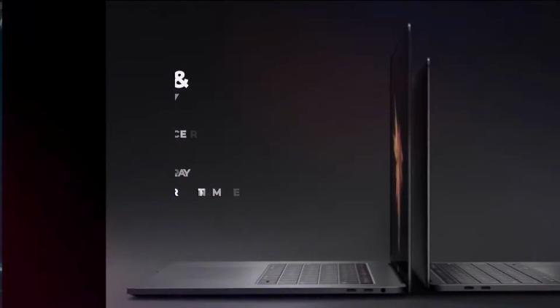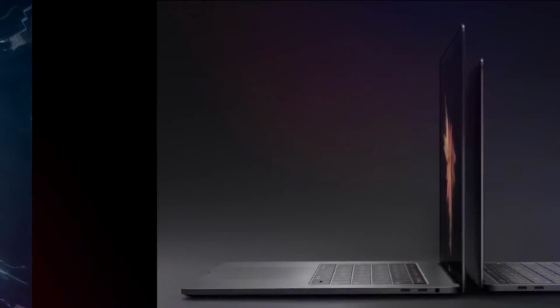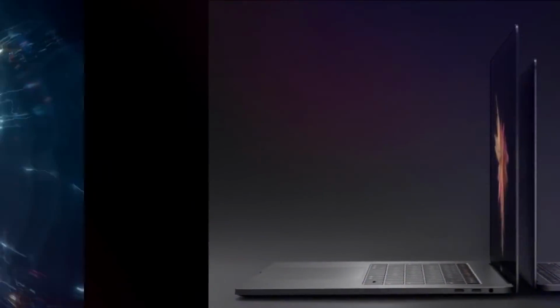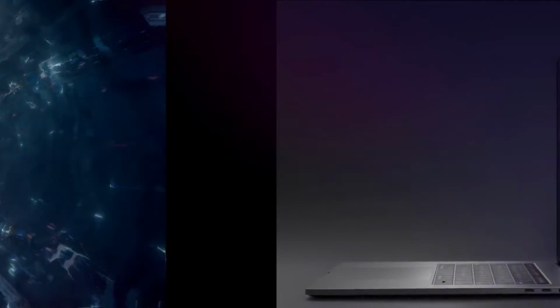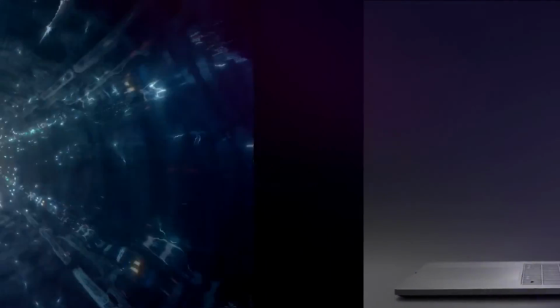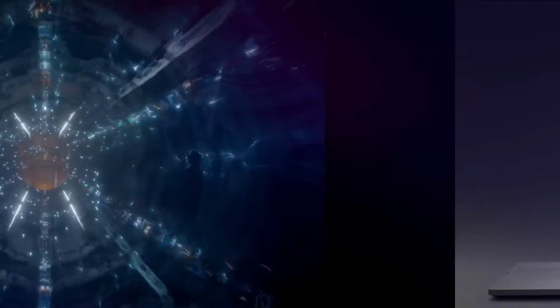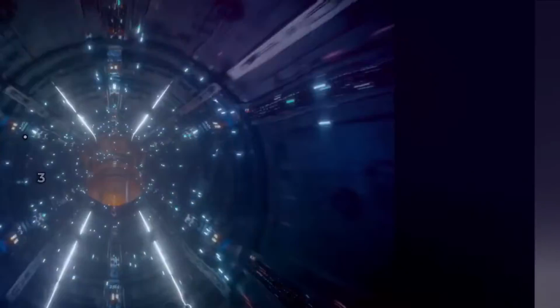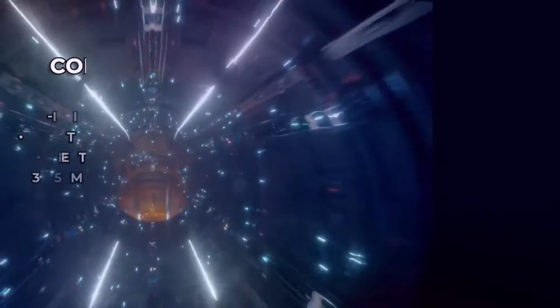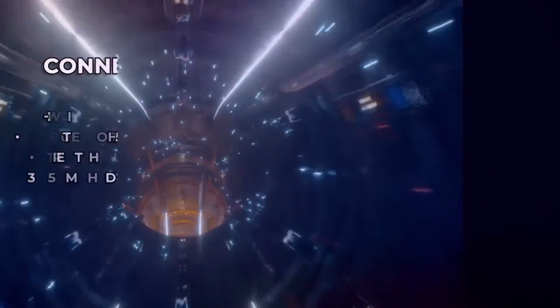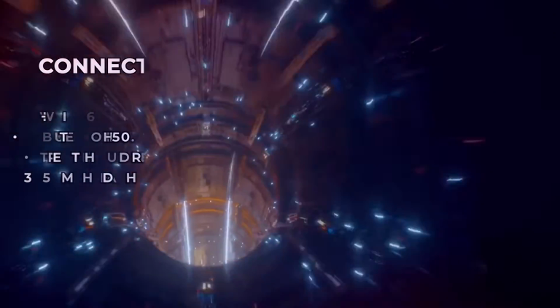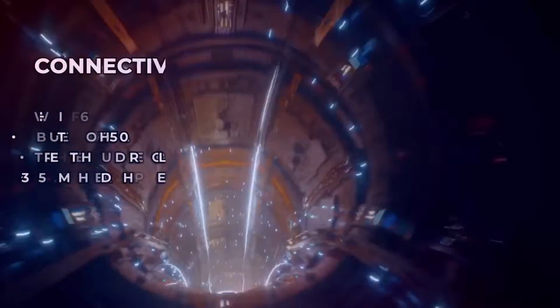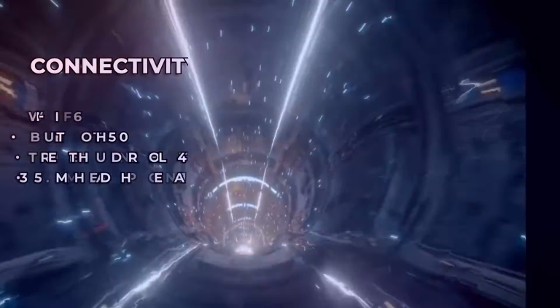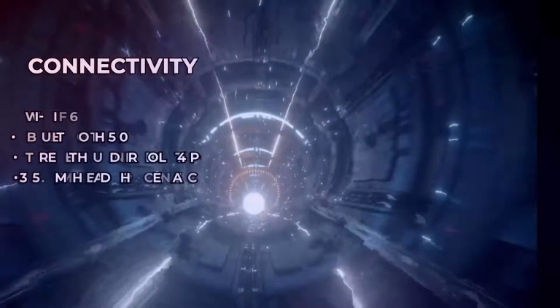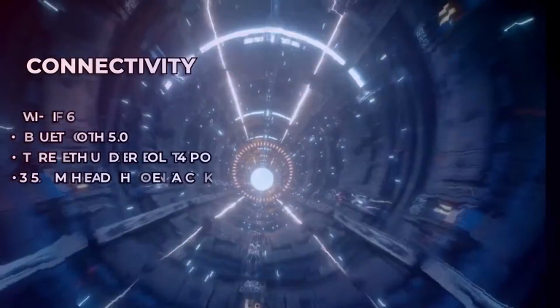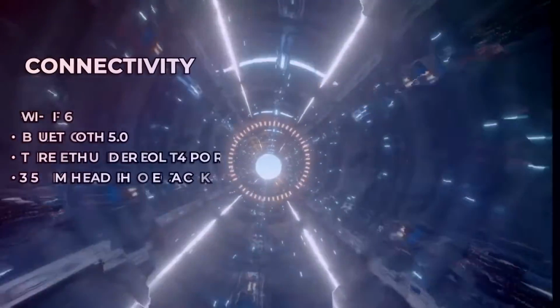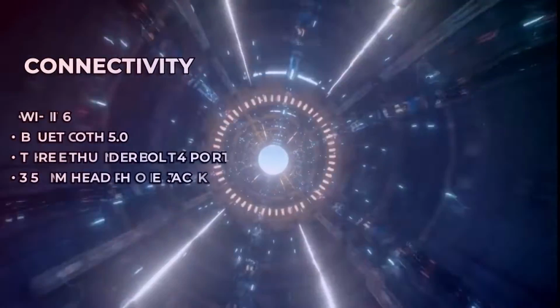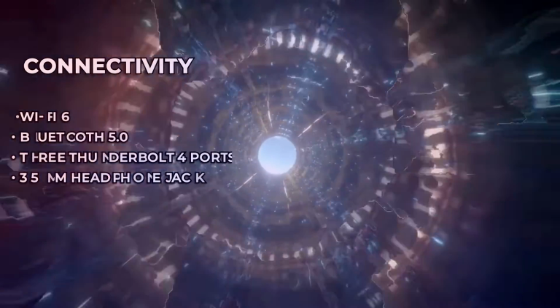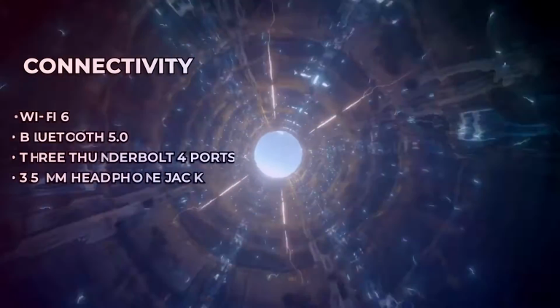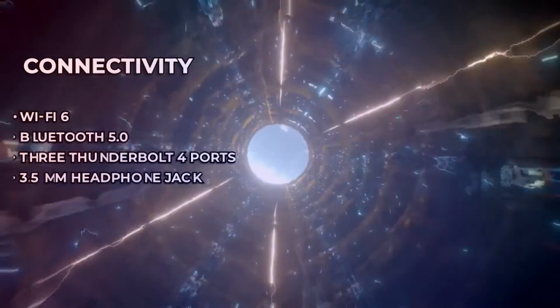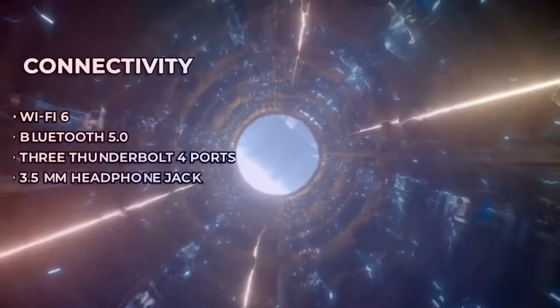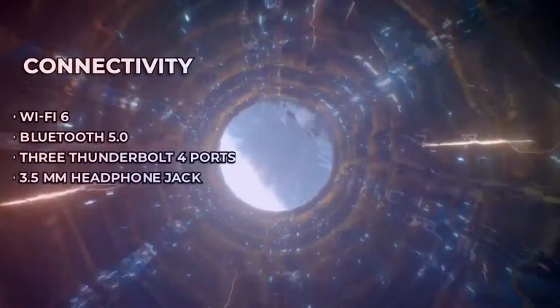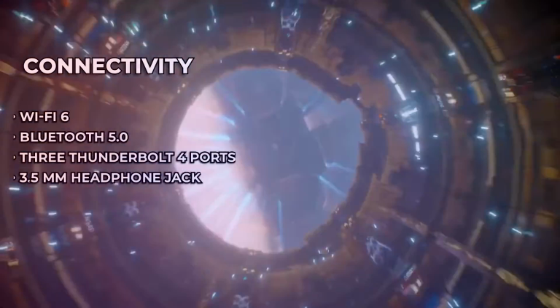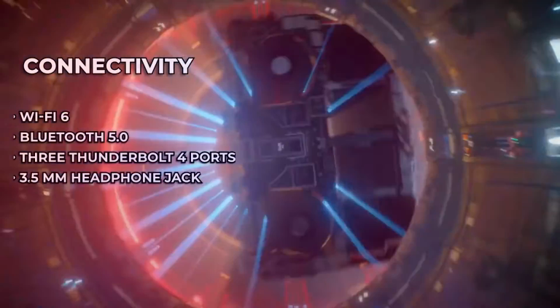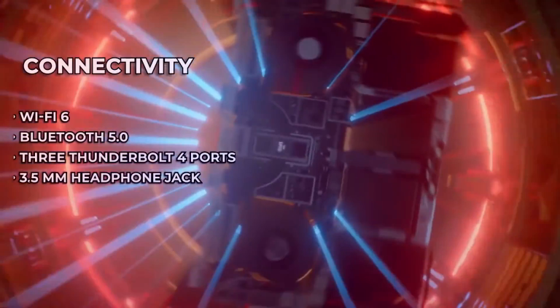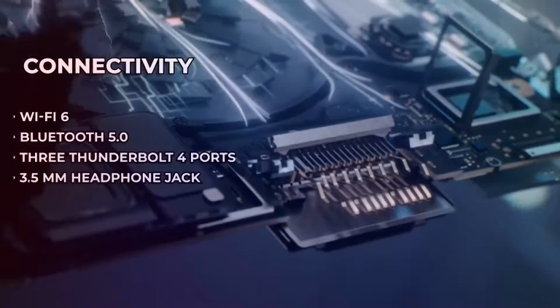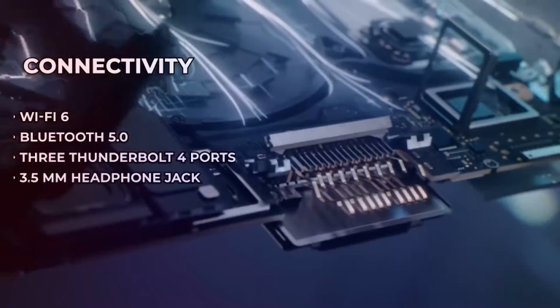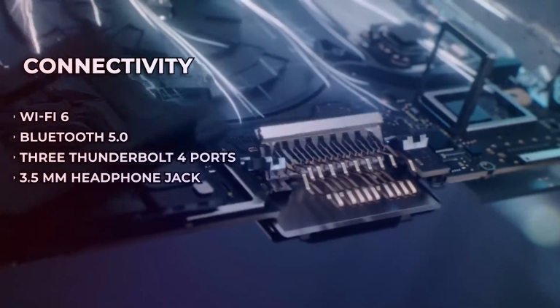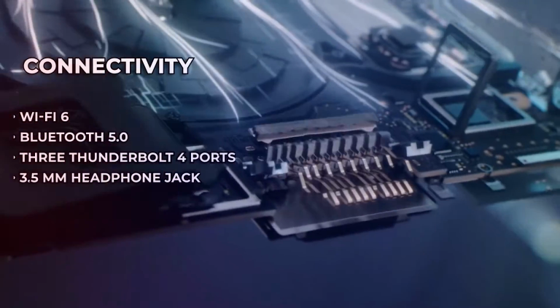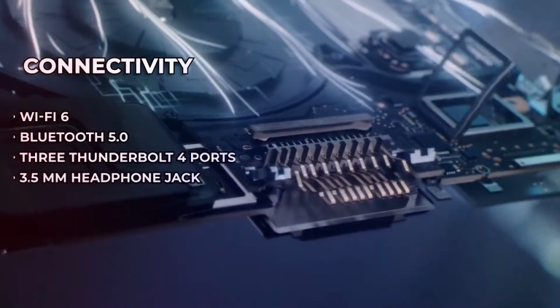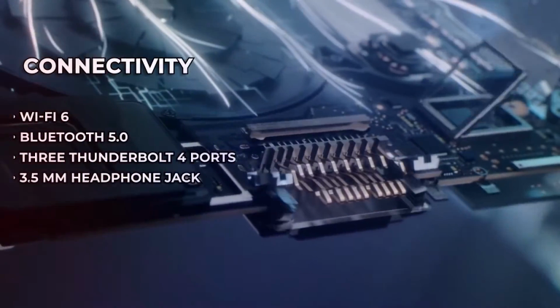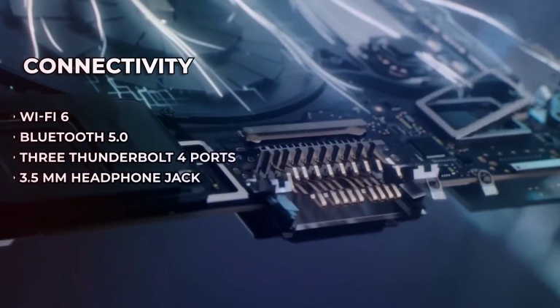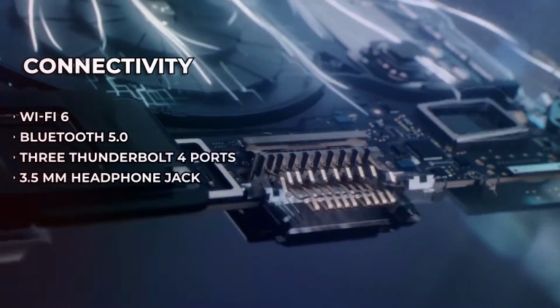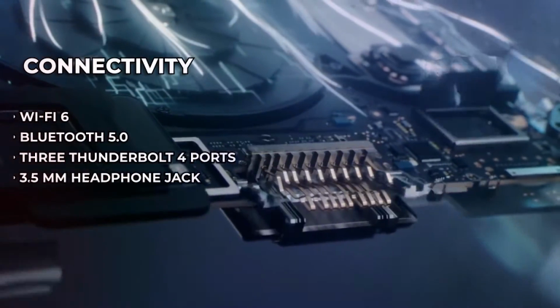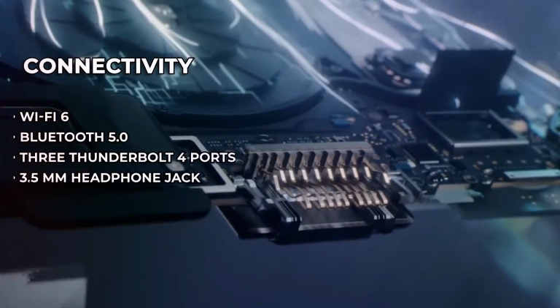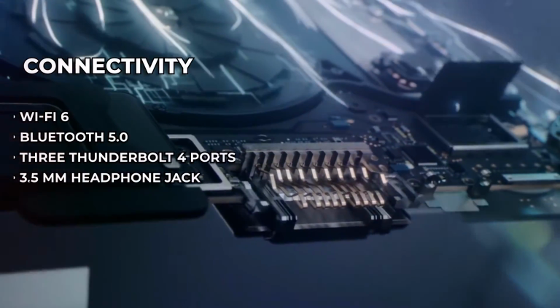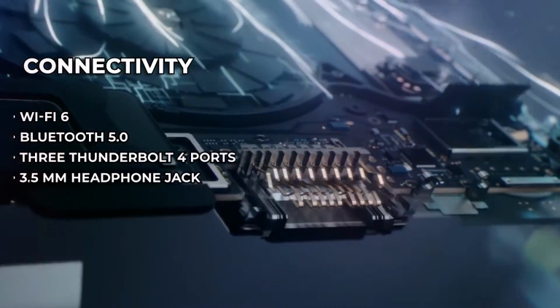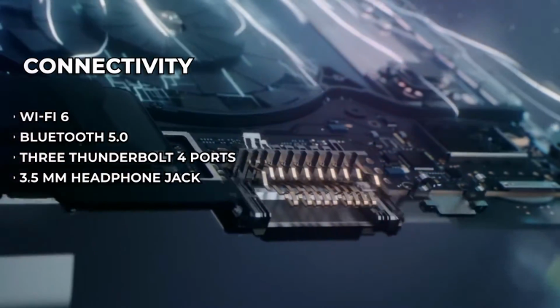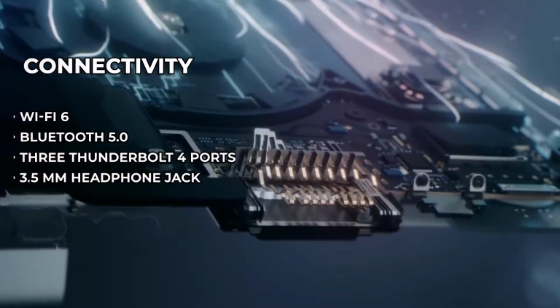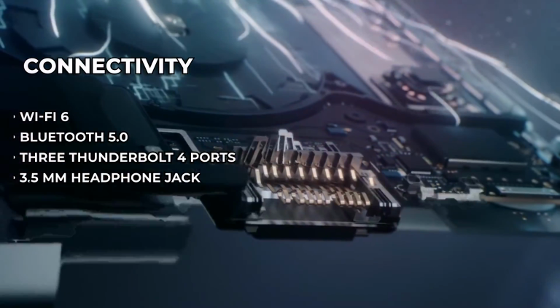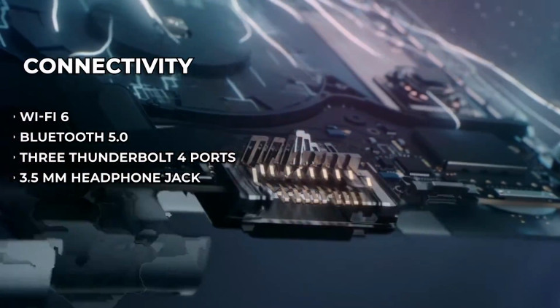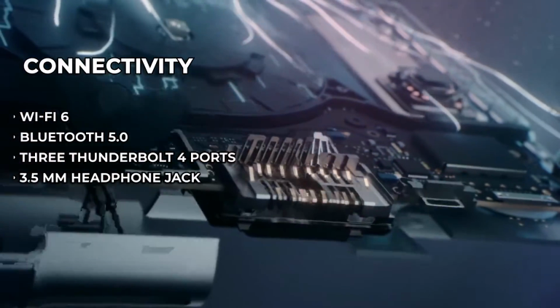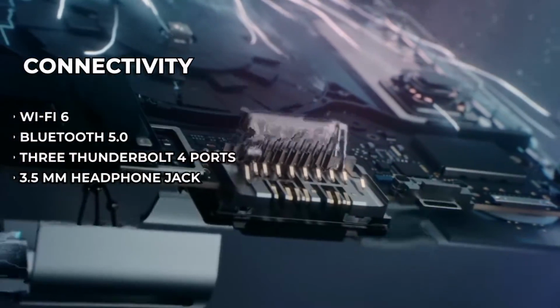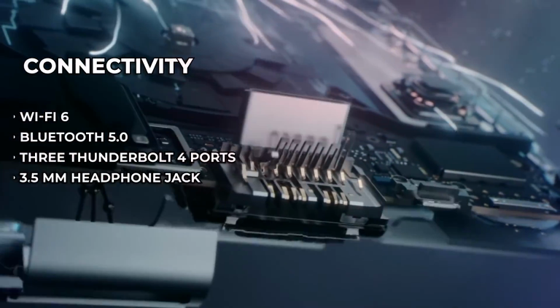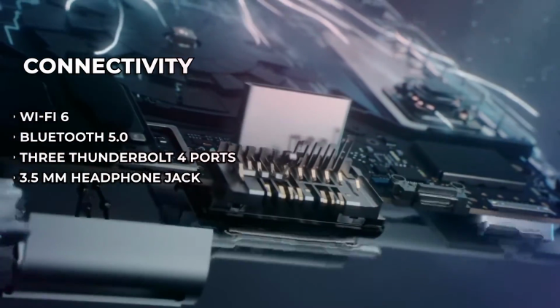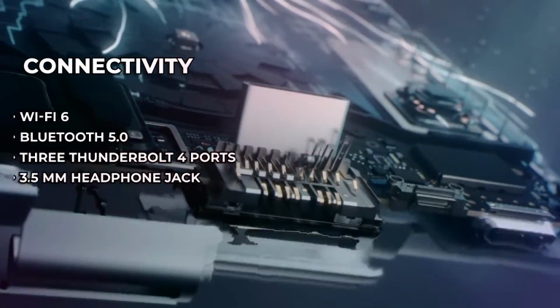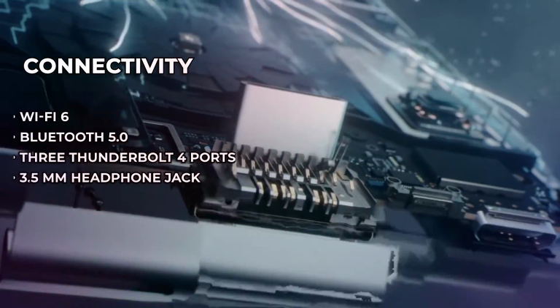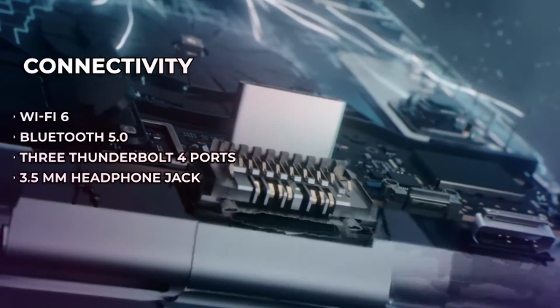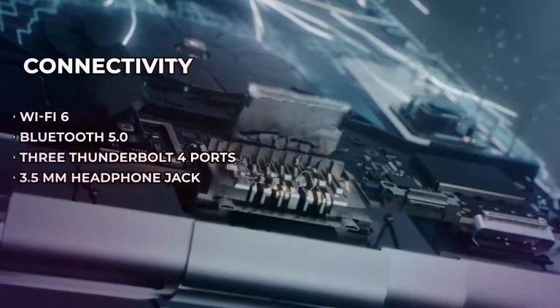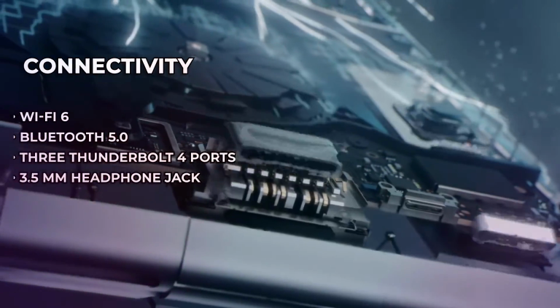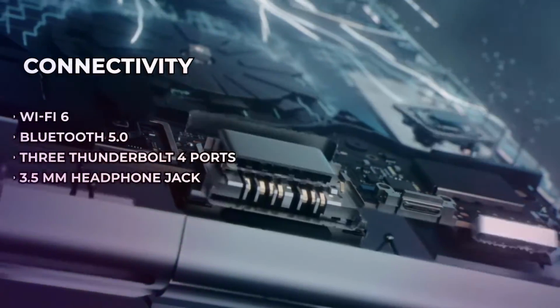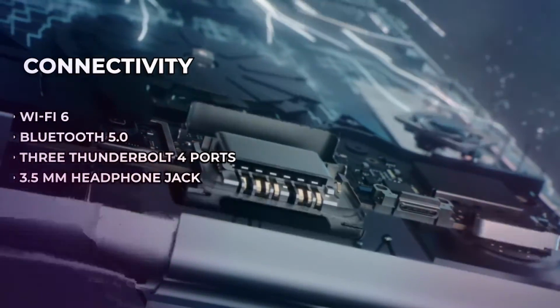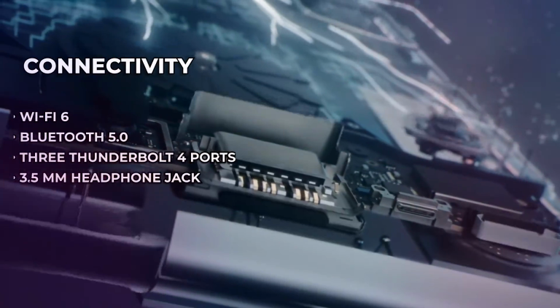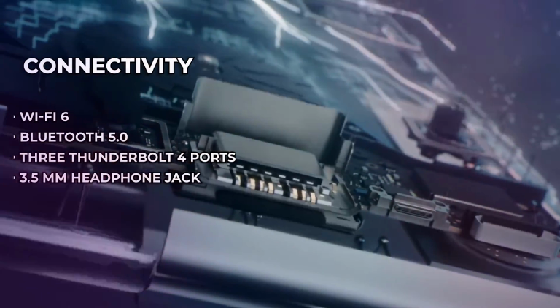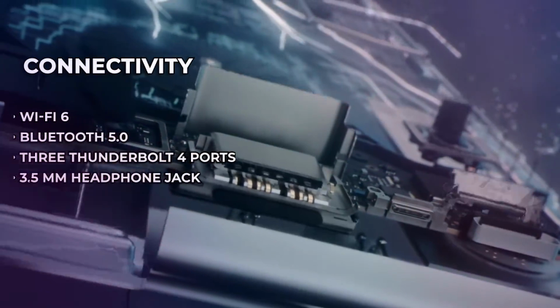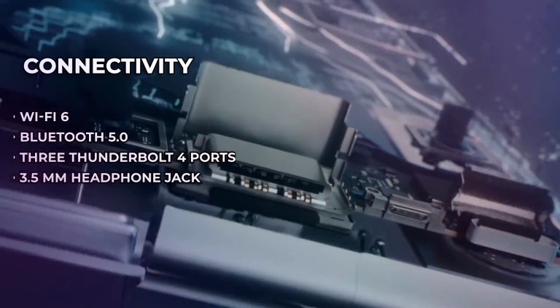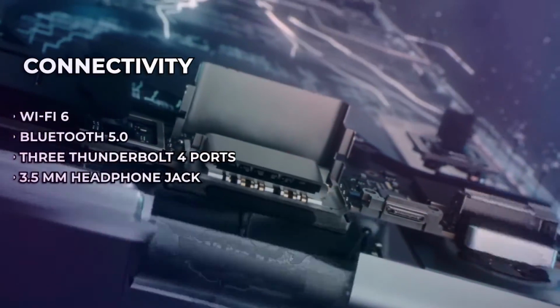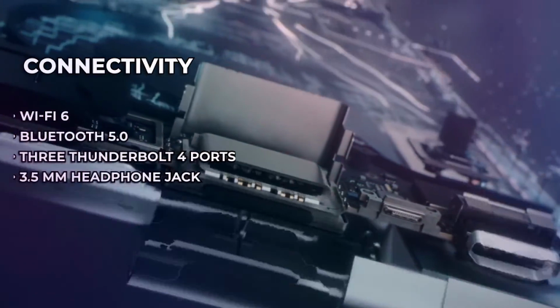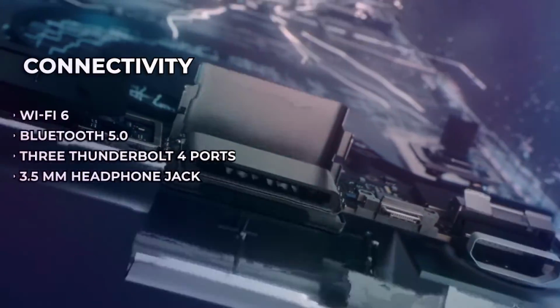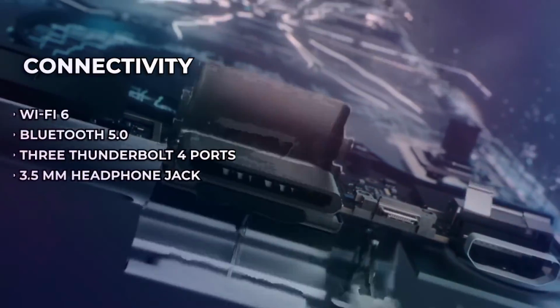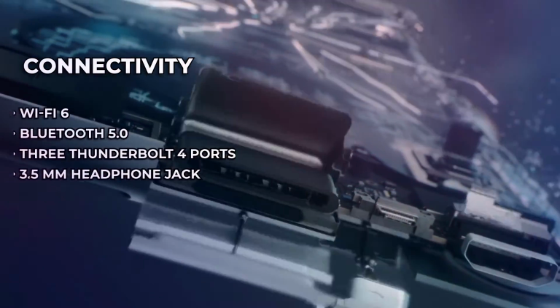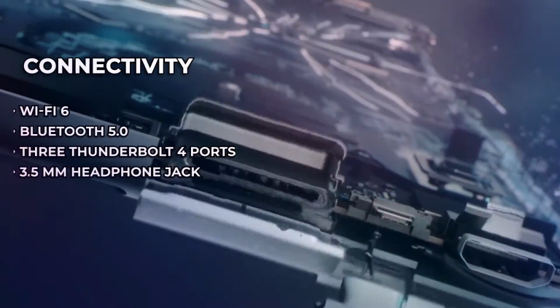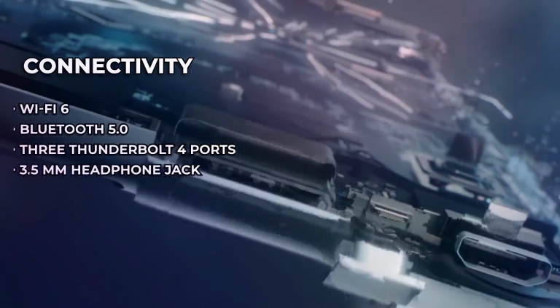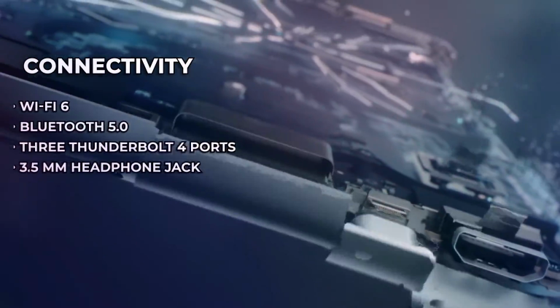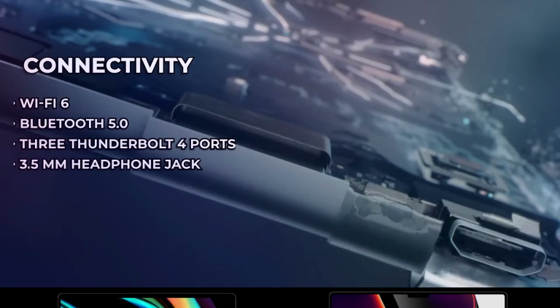Connectivity includes Wi-Fi 6, Bluetooth 5, three Thunderbolt 4 ports, and a 3.5-millimeter headphone jack.